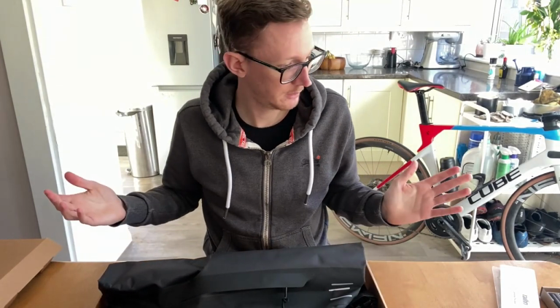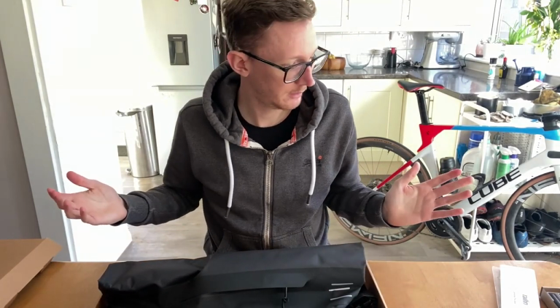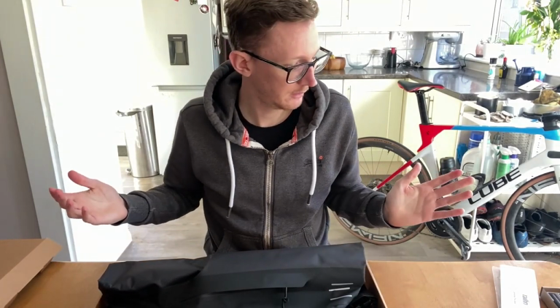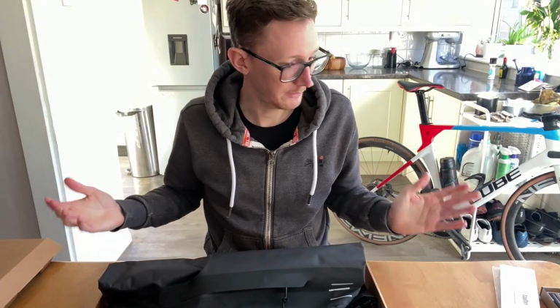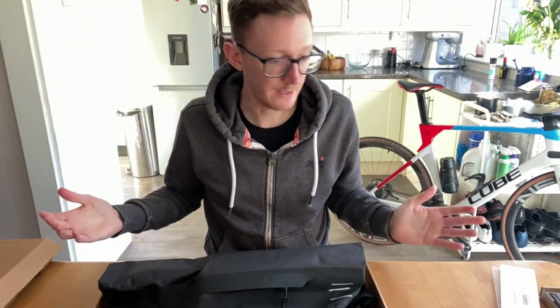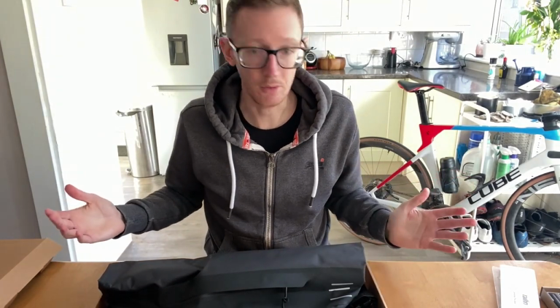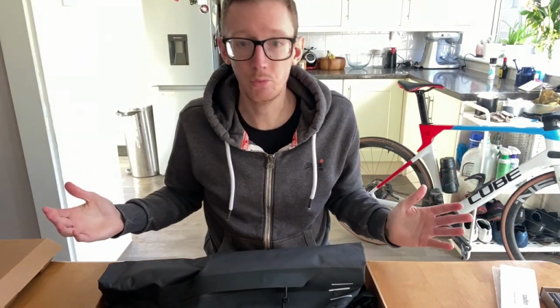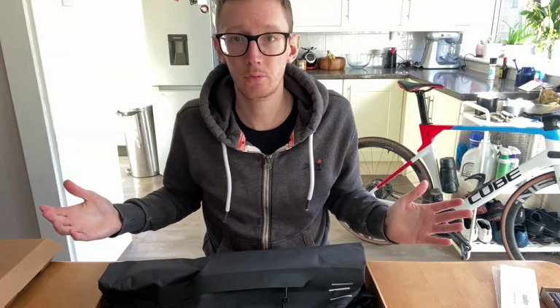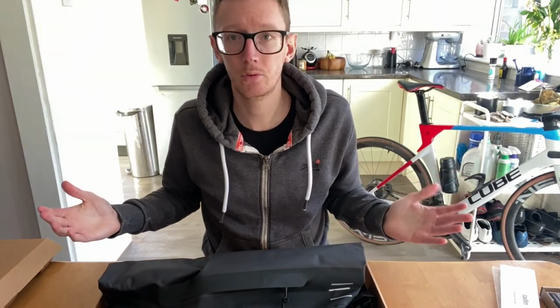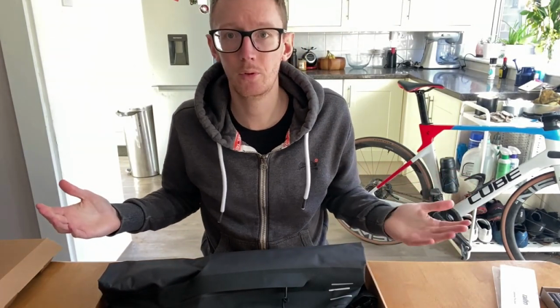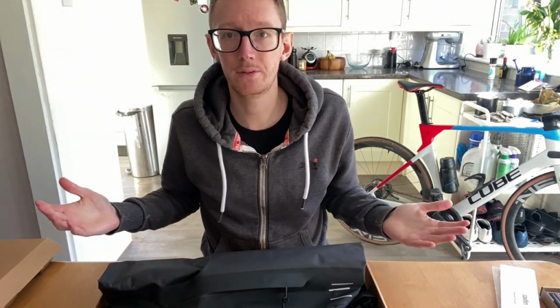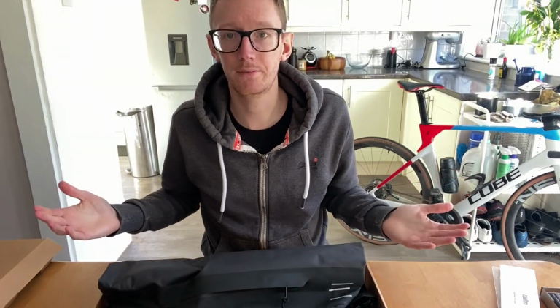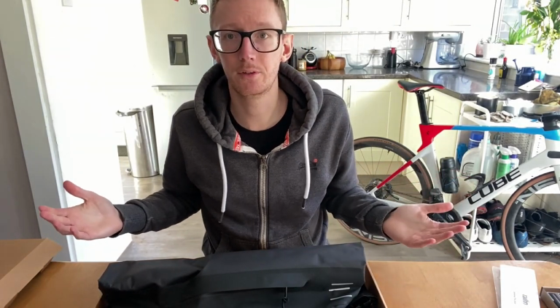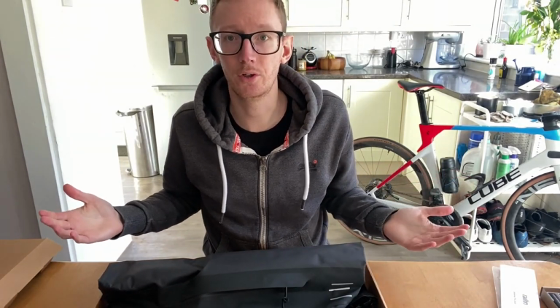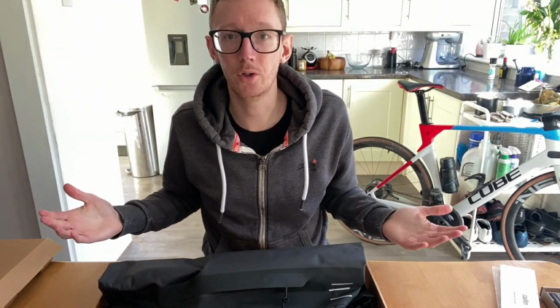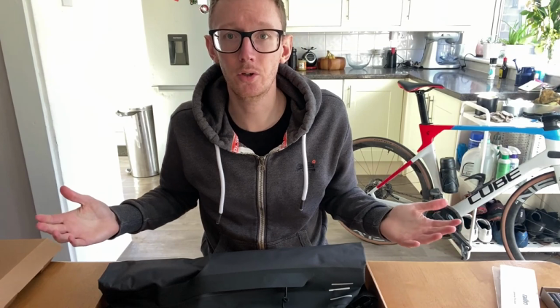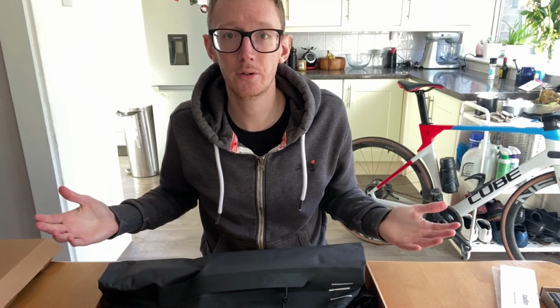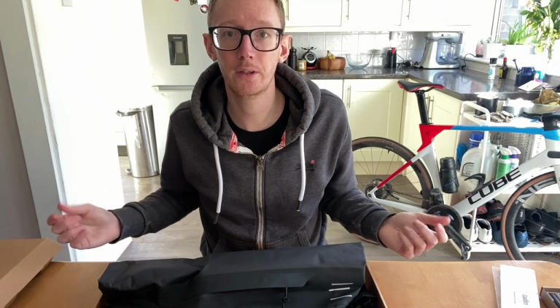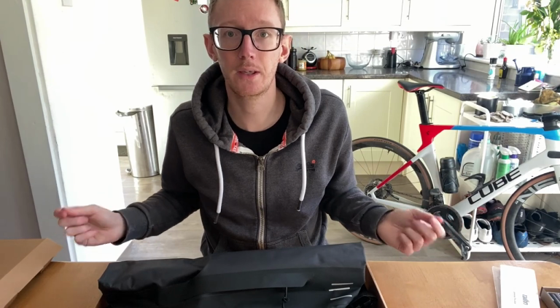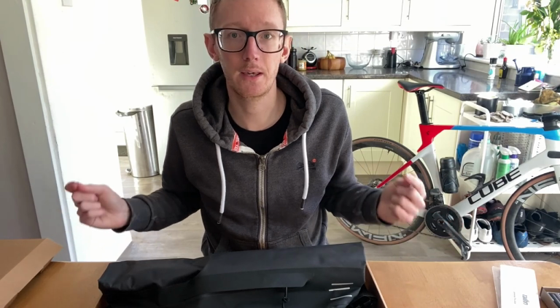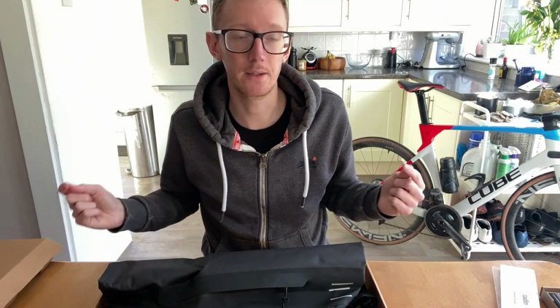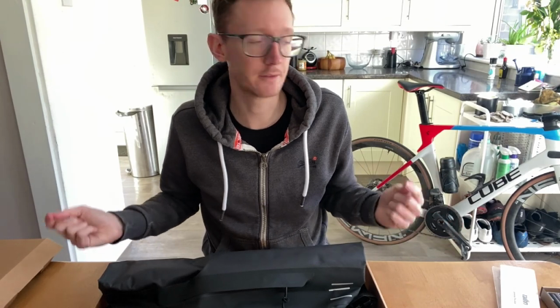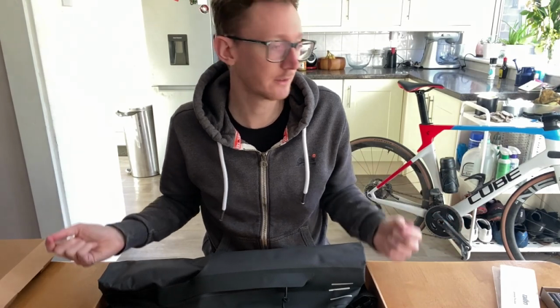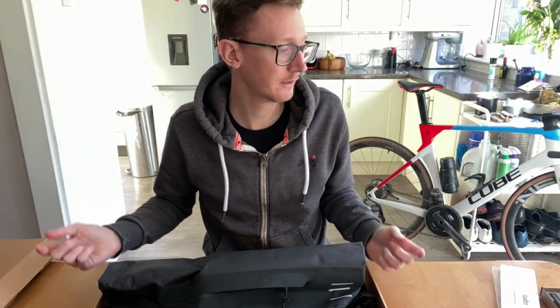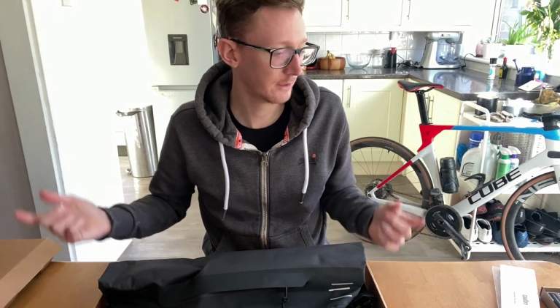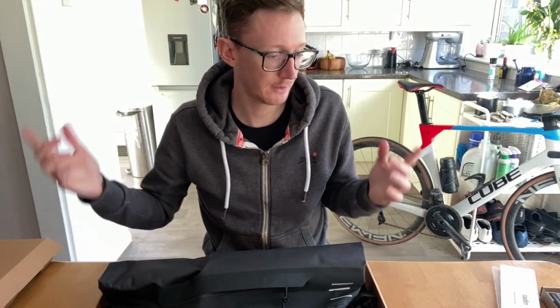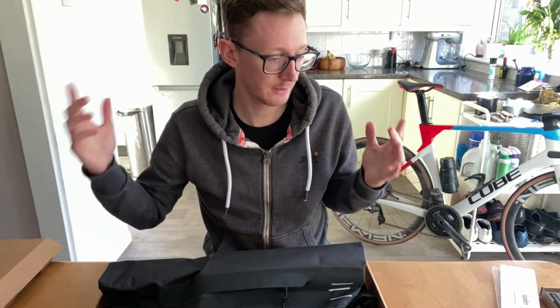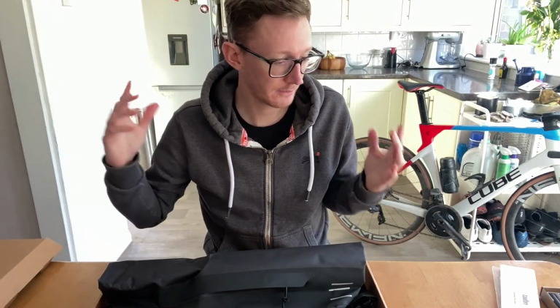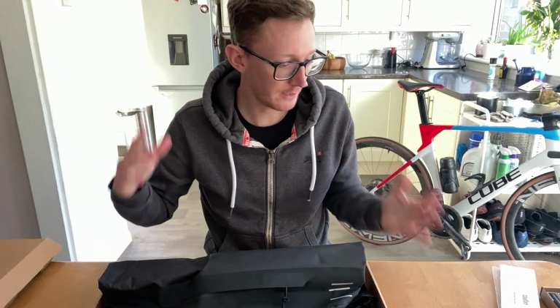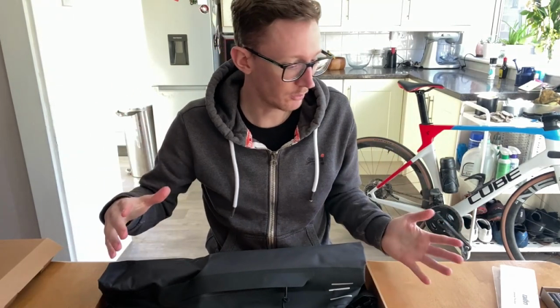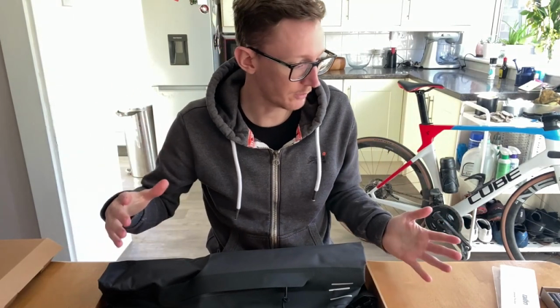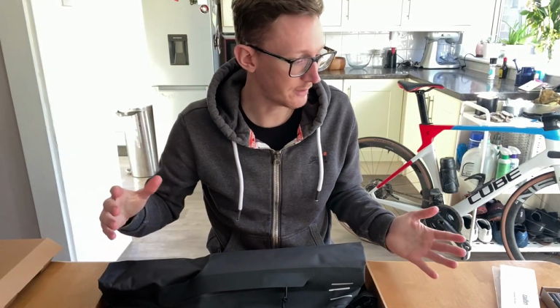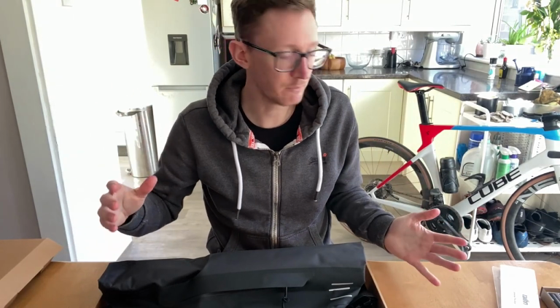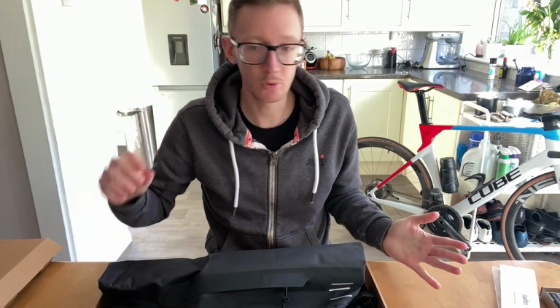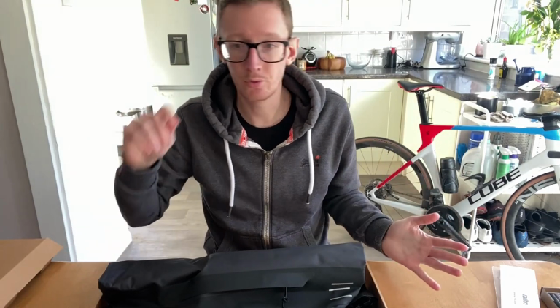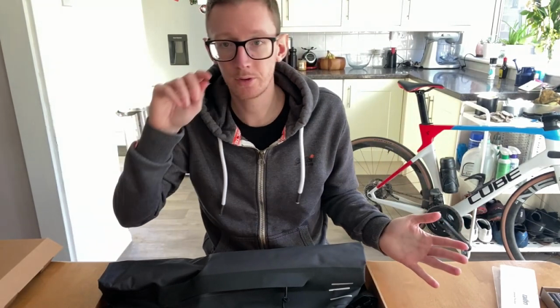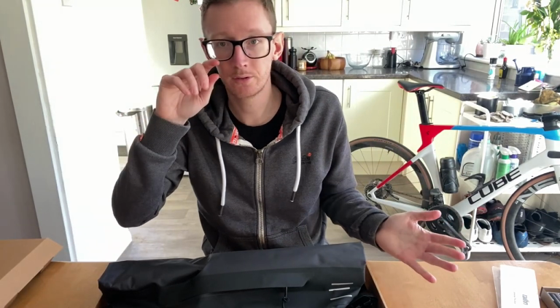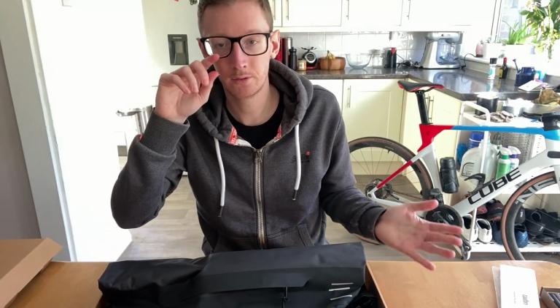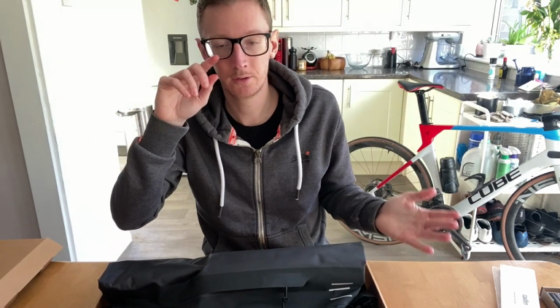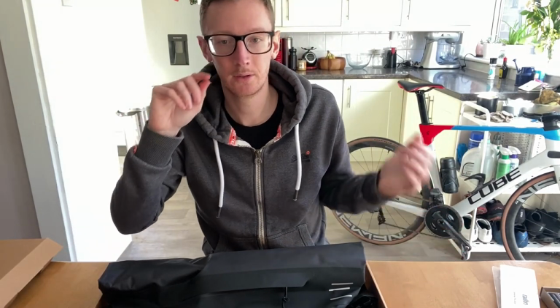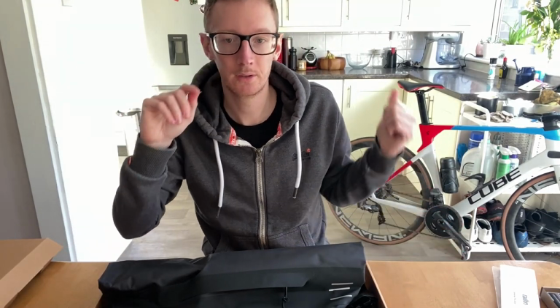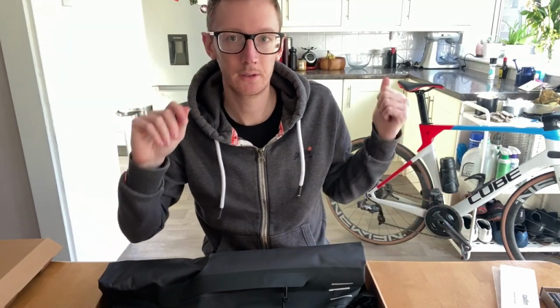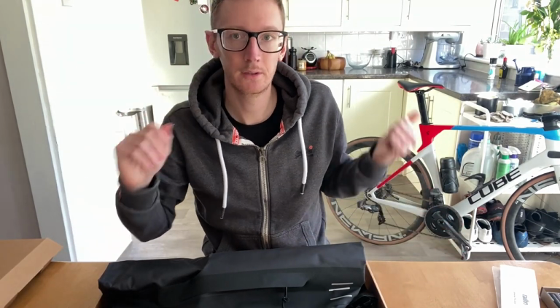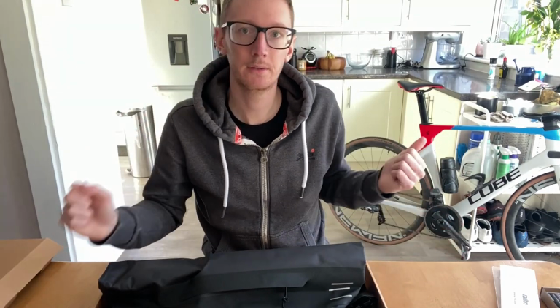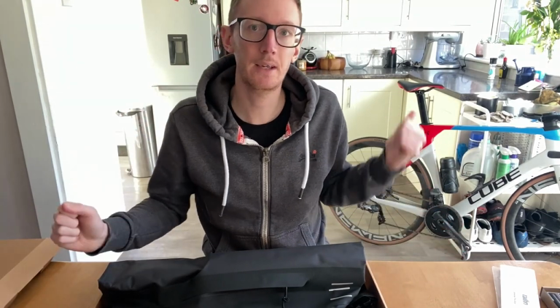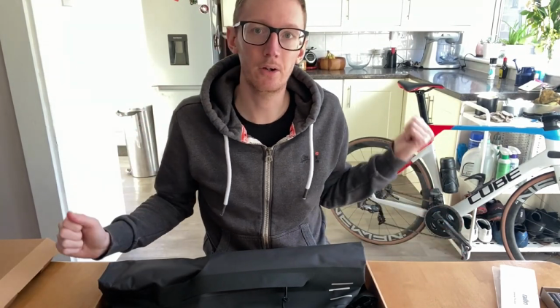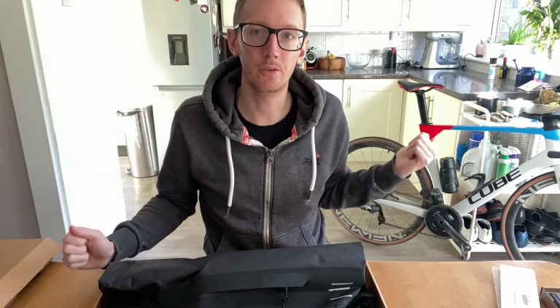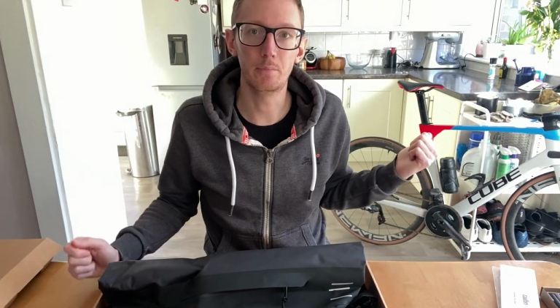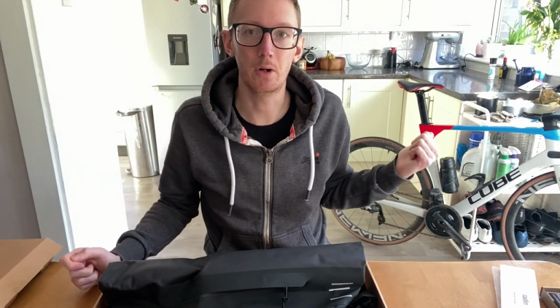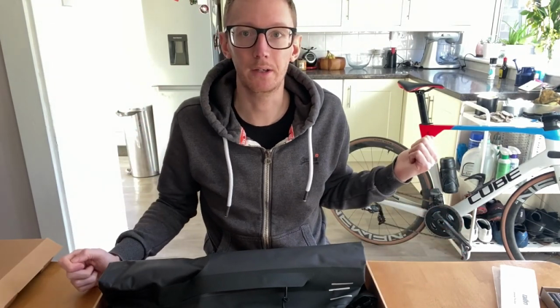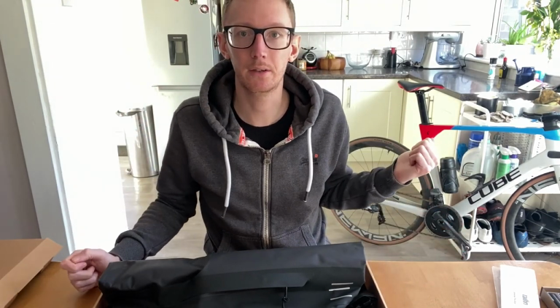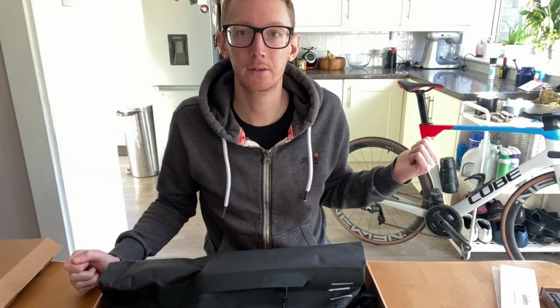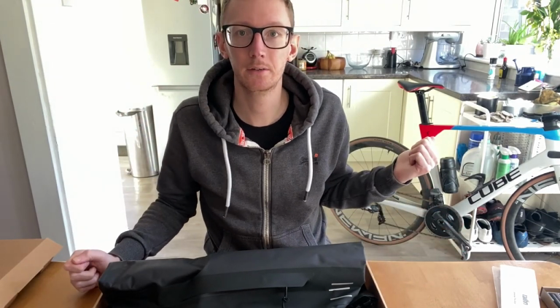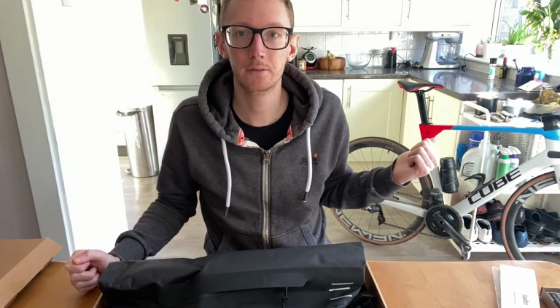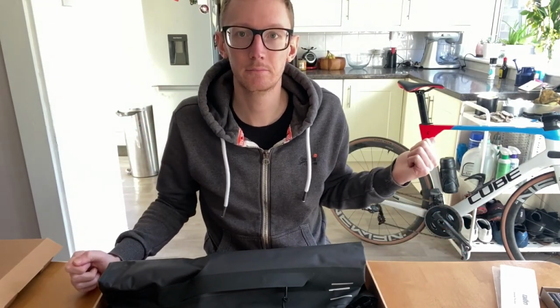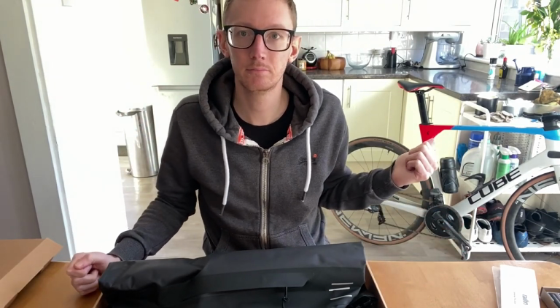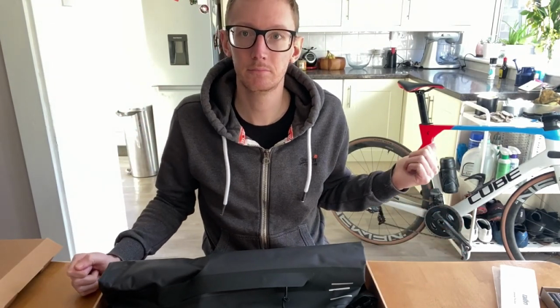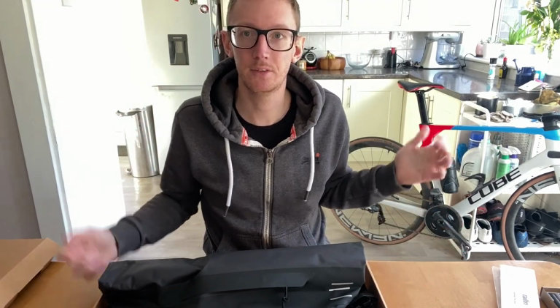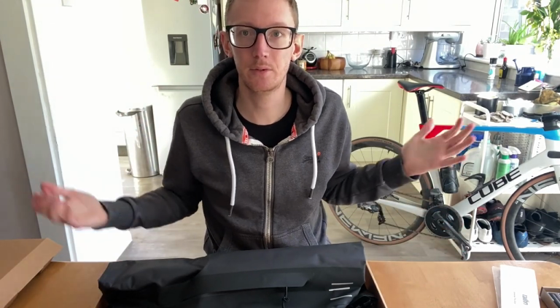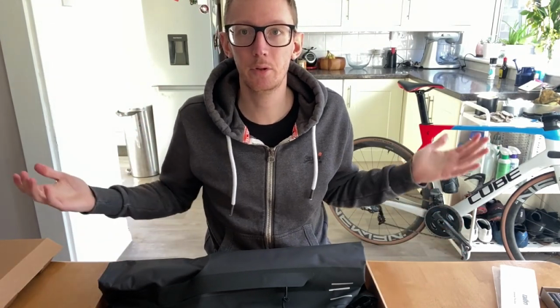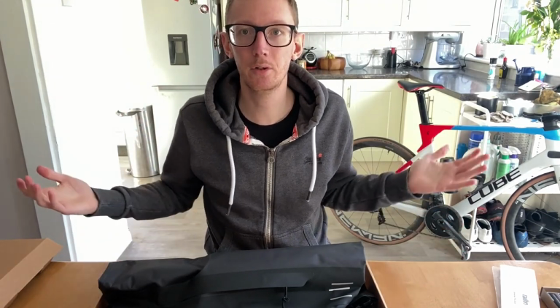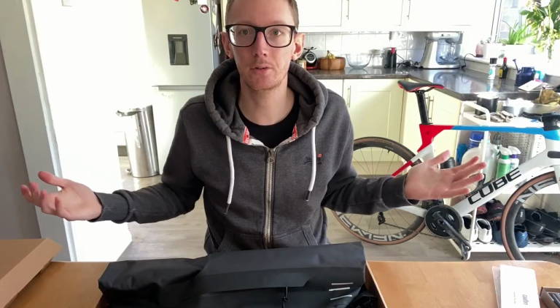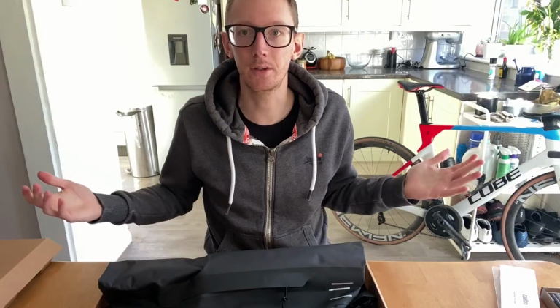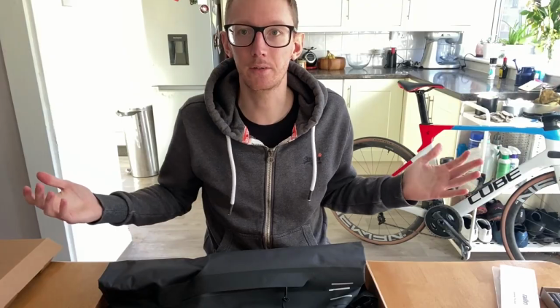Now all there's left to do is get it all assembled, get it on the bike, and see what it looks like.